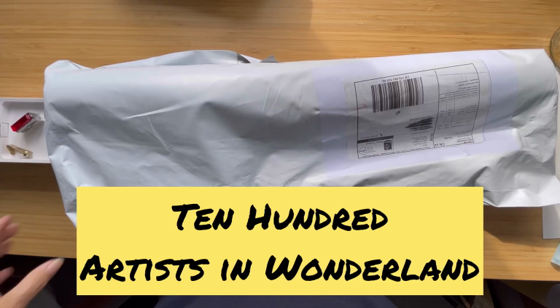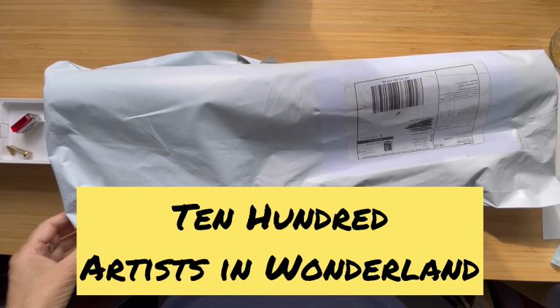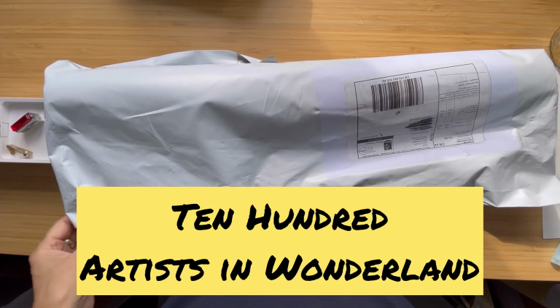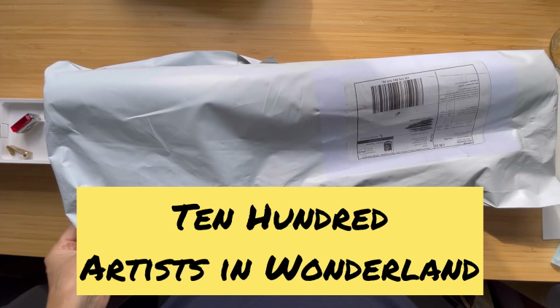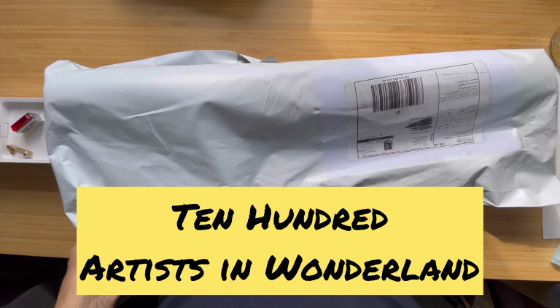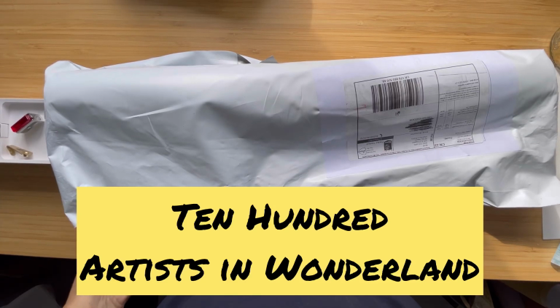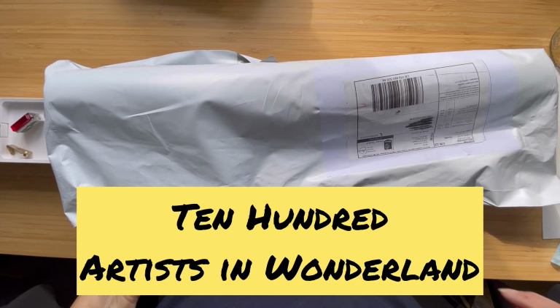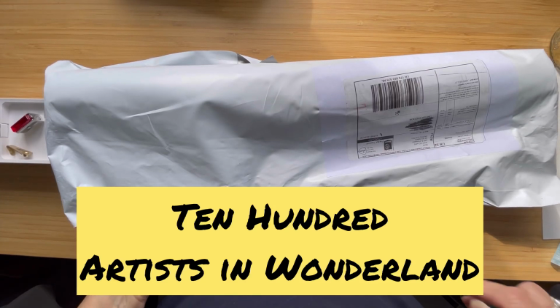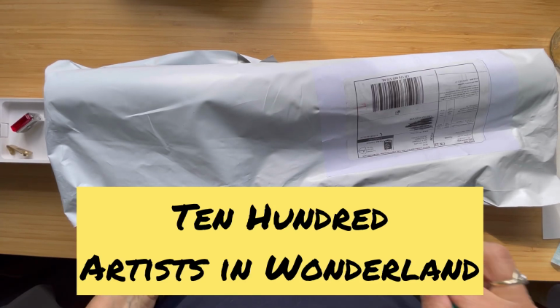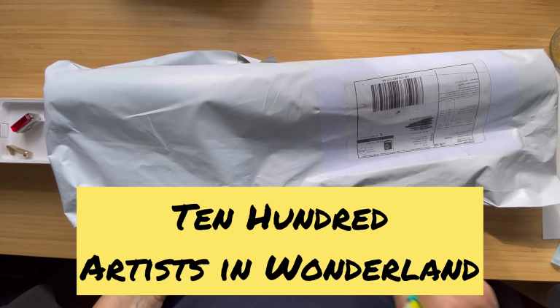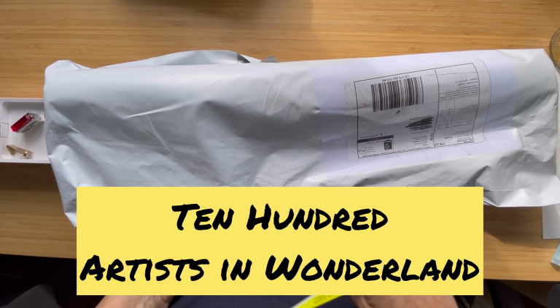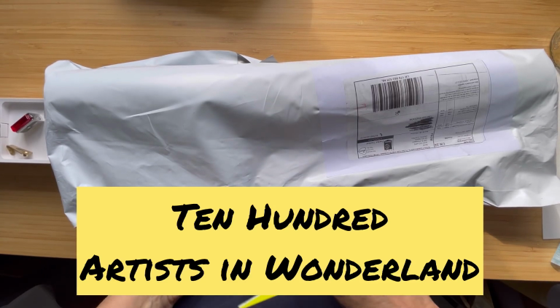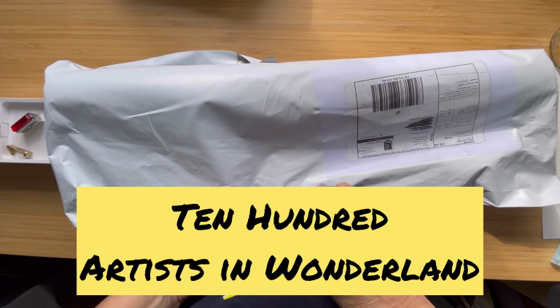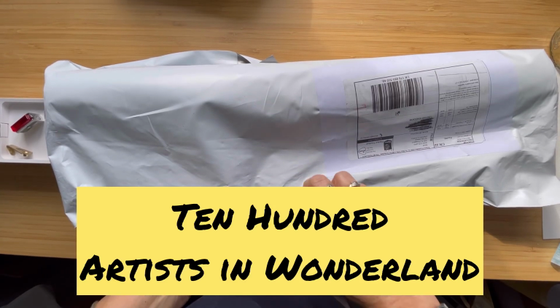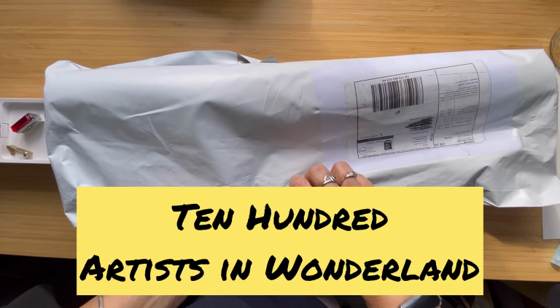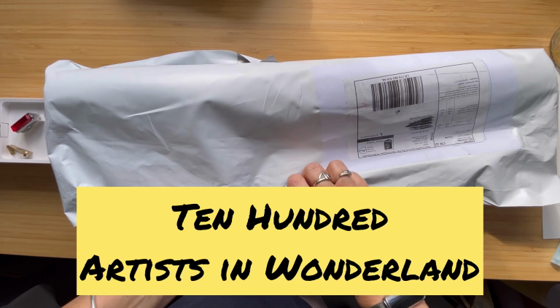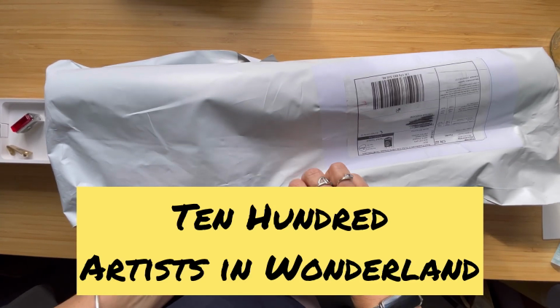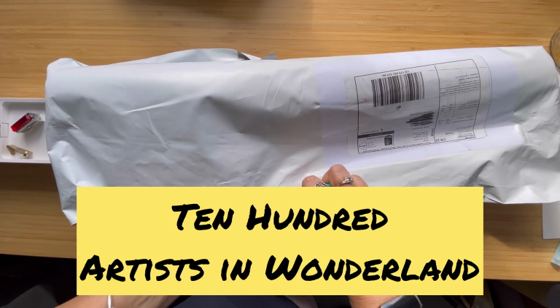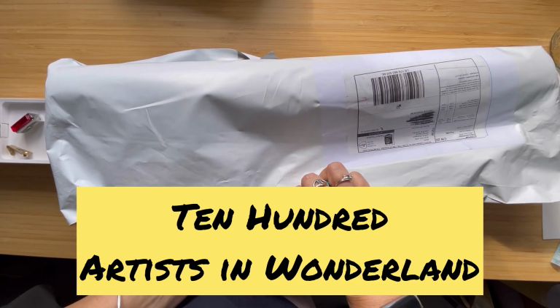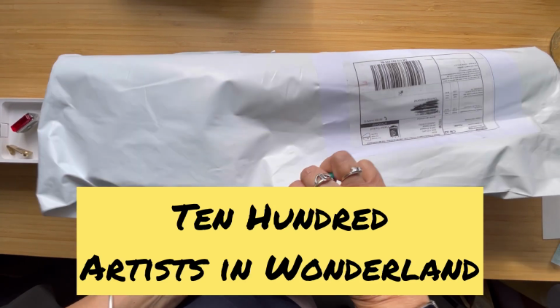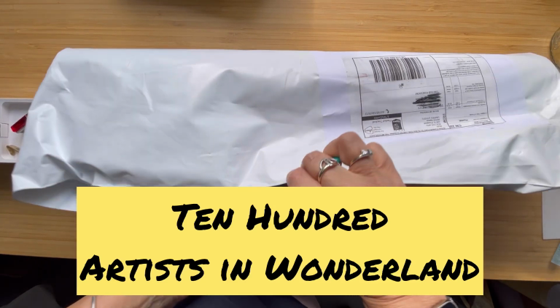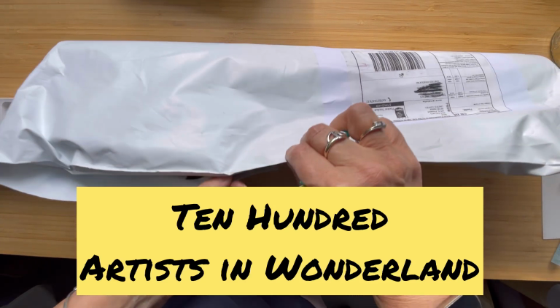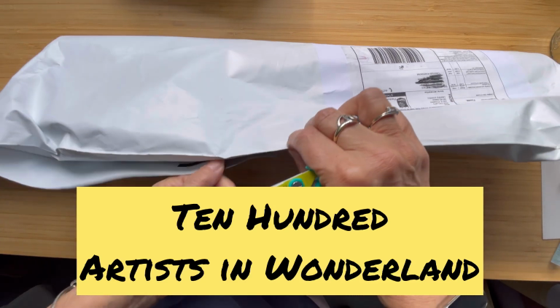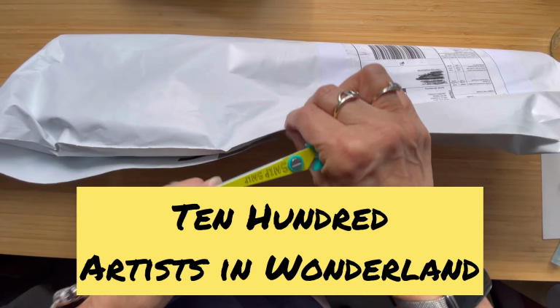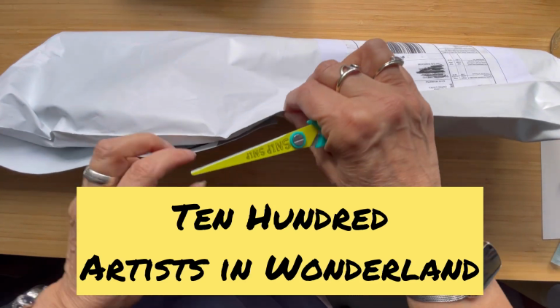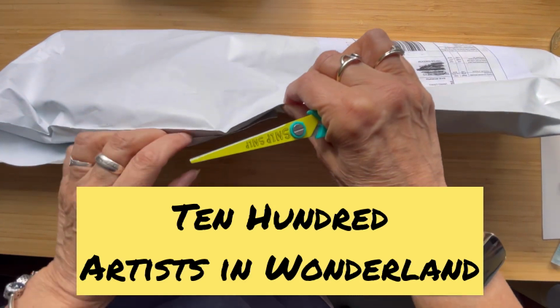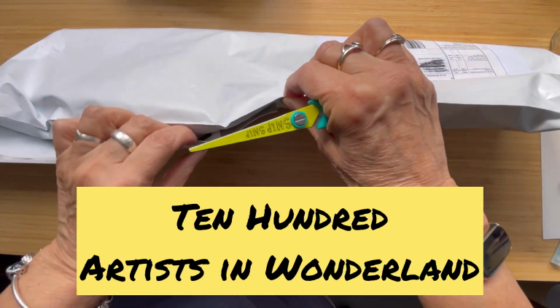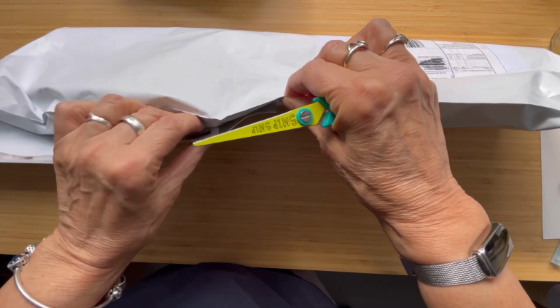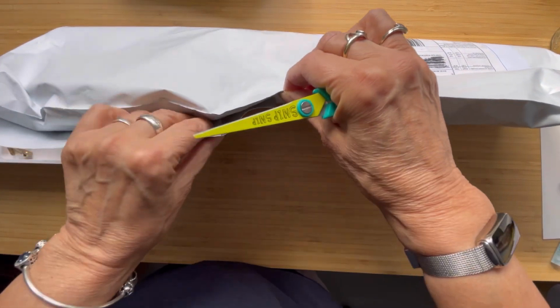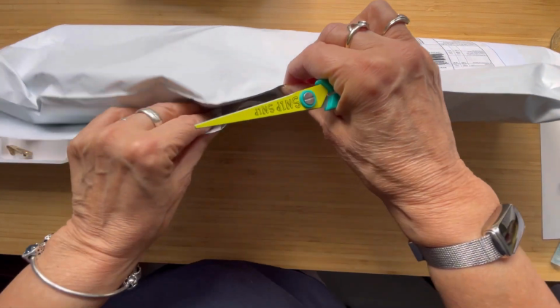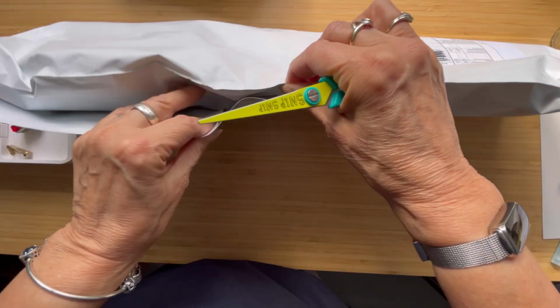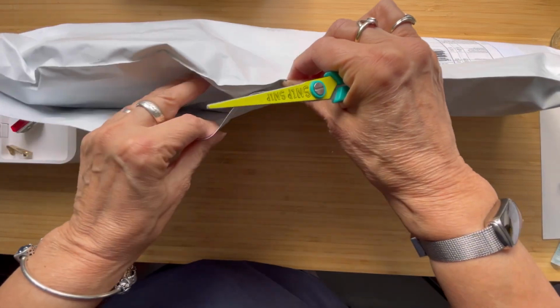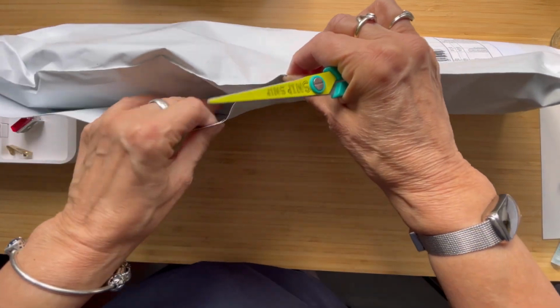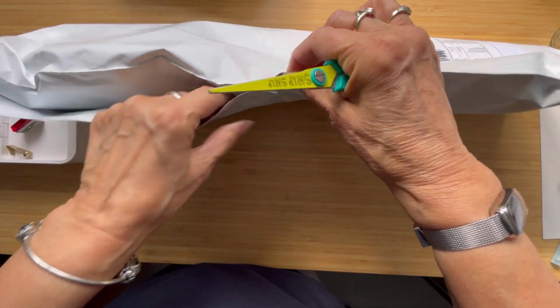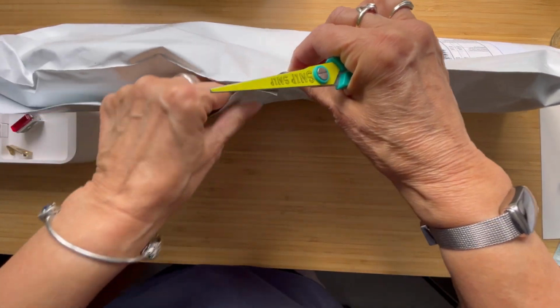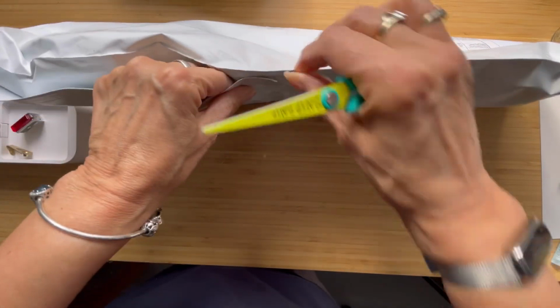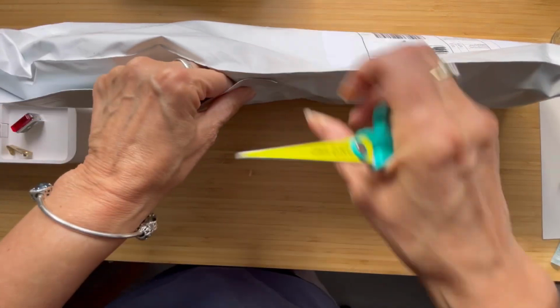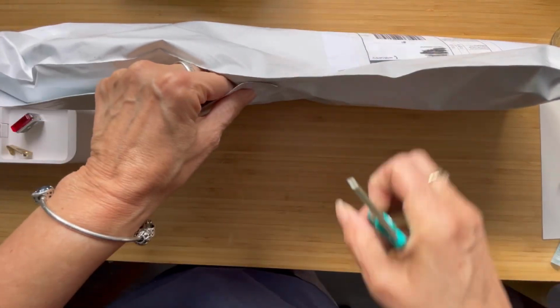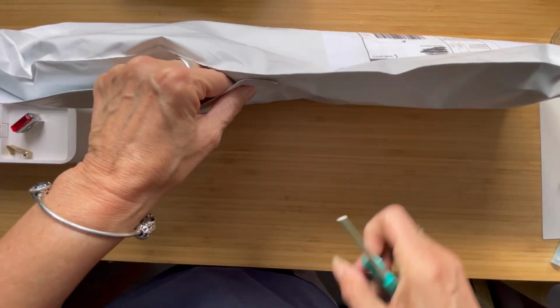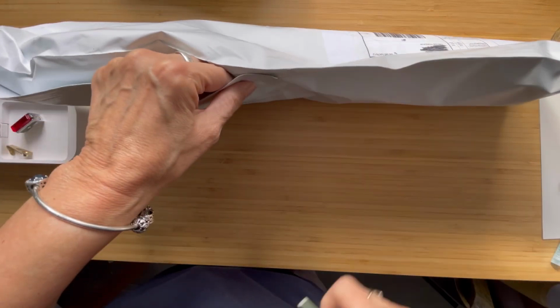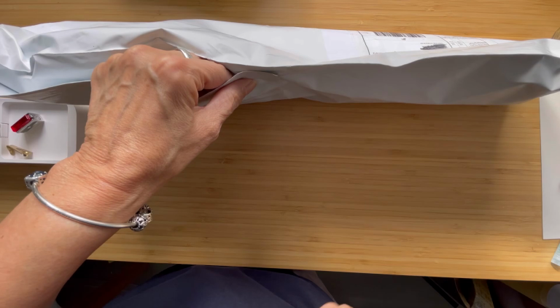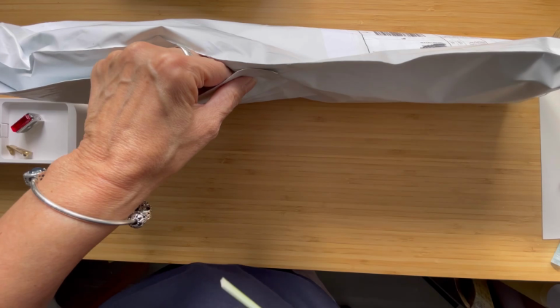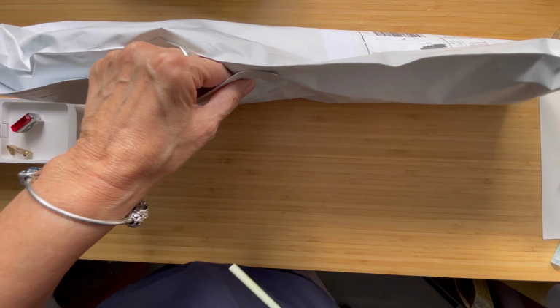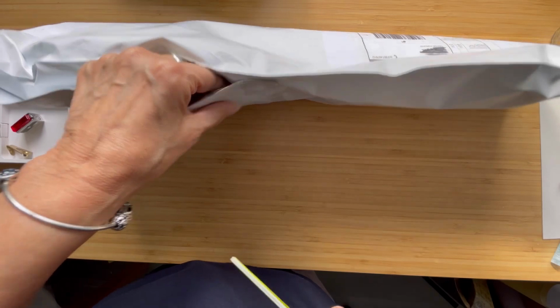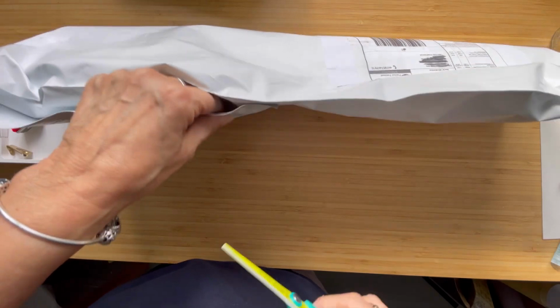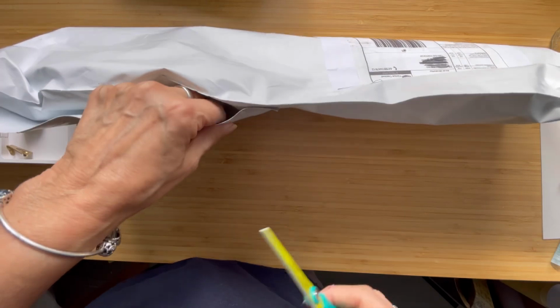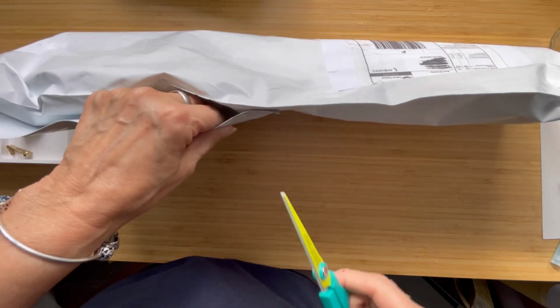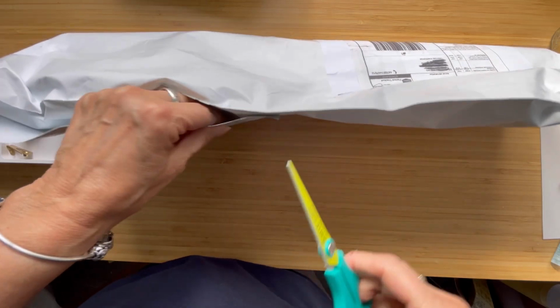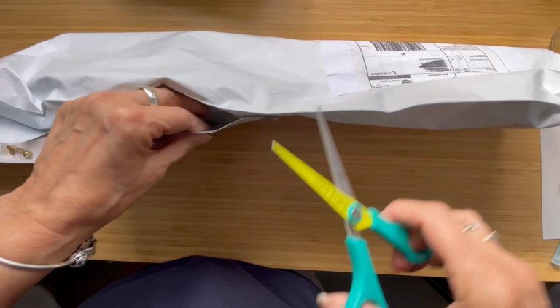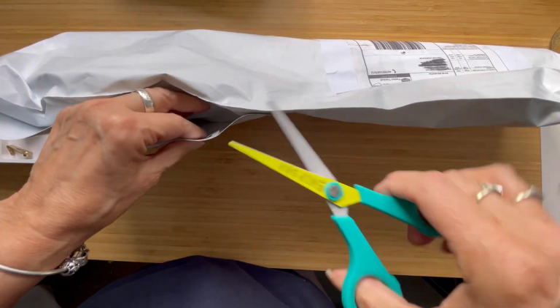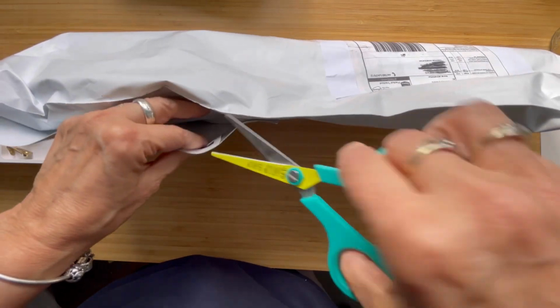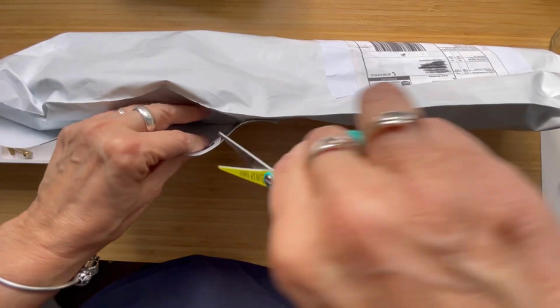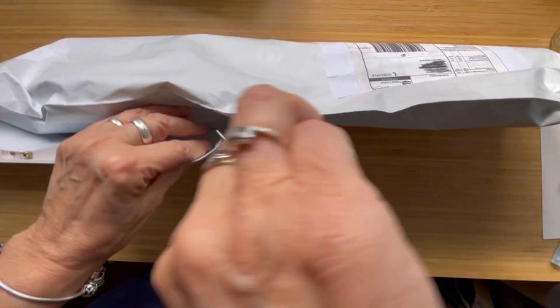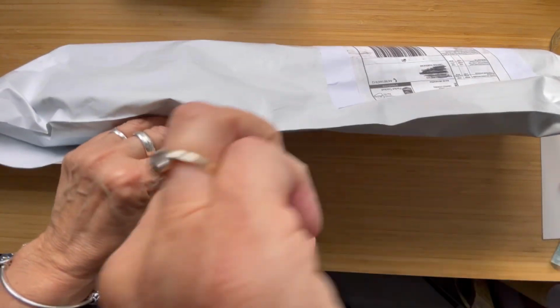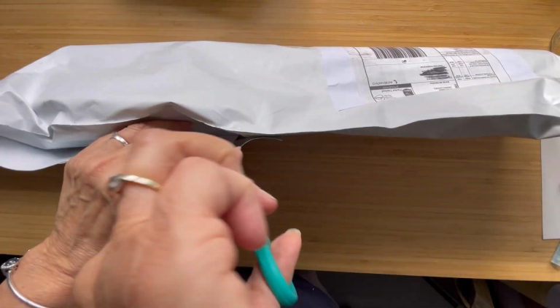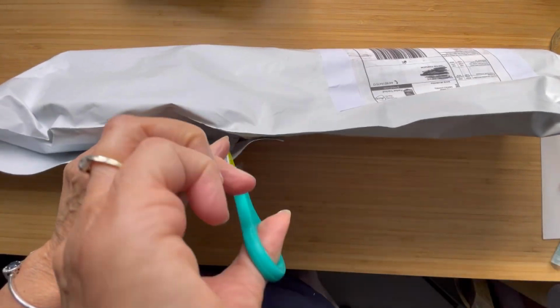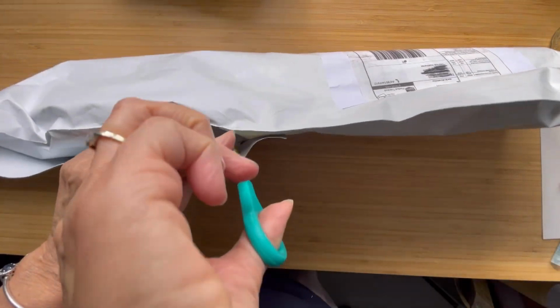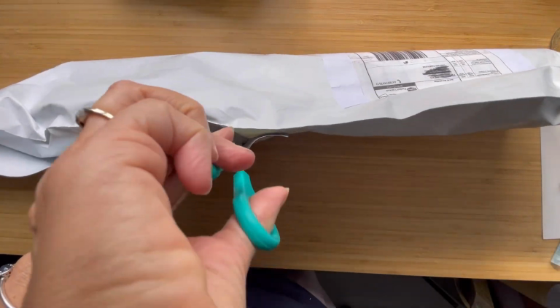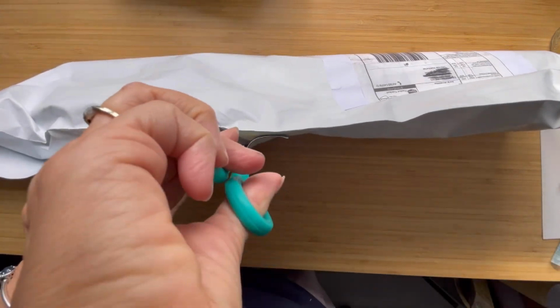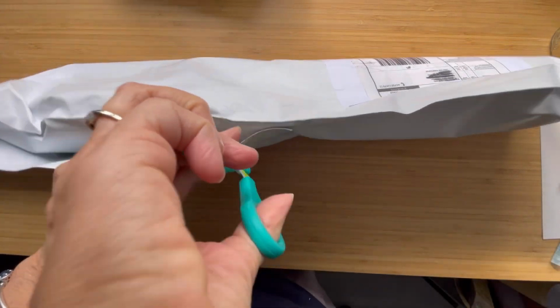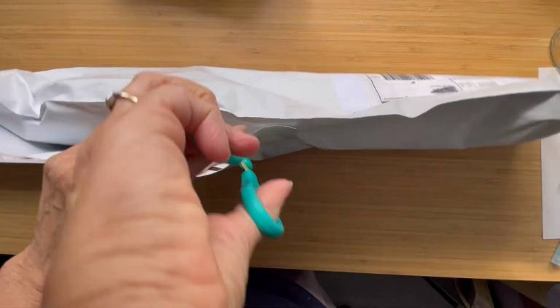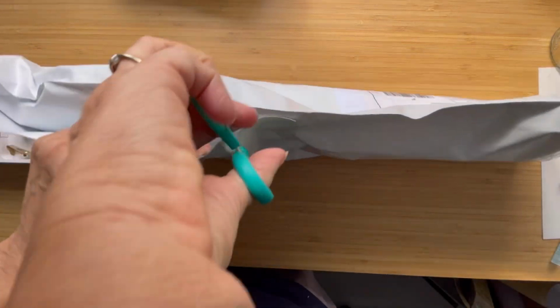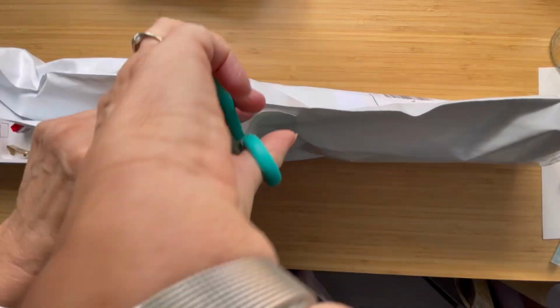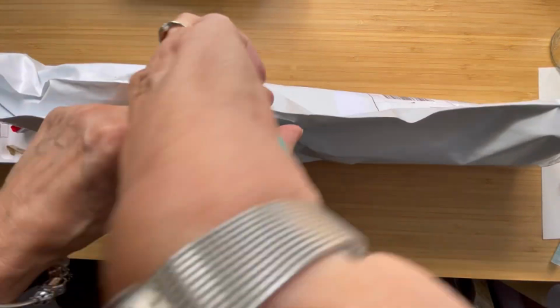Hello, and we're here for a little unpackaging — not unboxing — so it's a package.